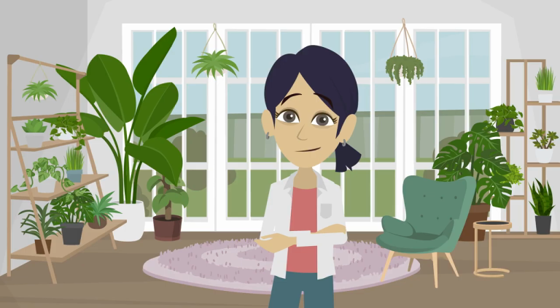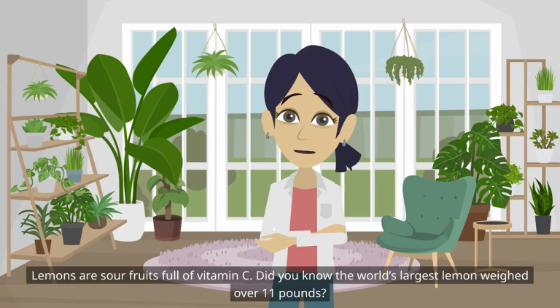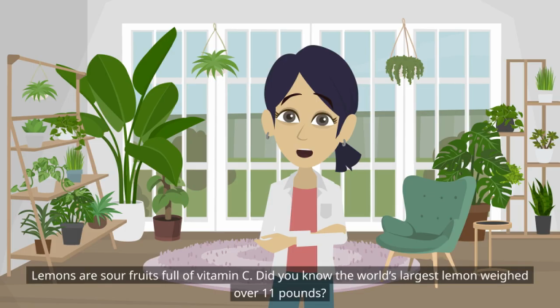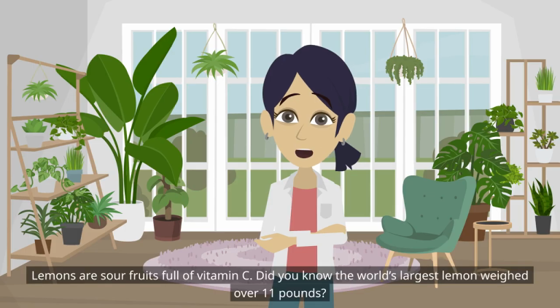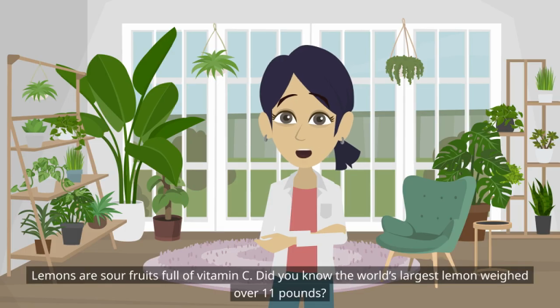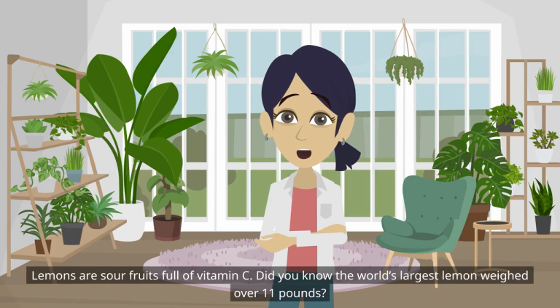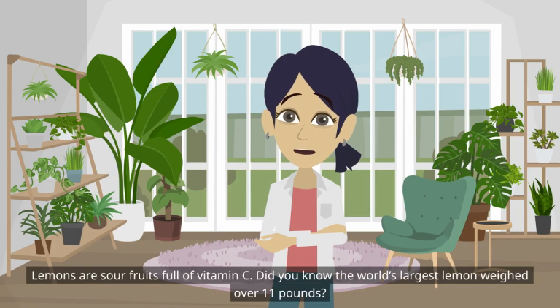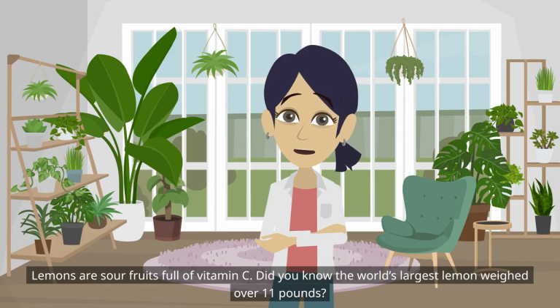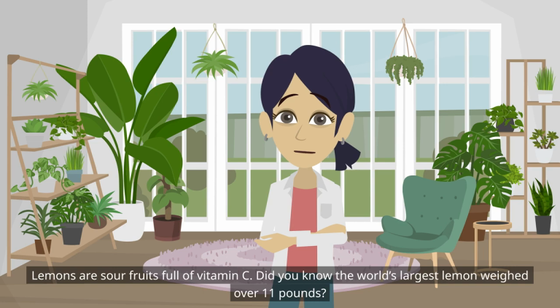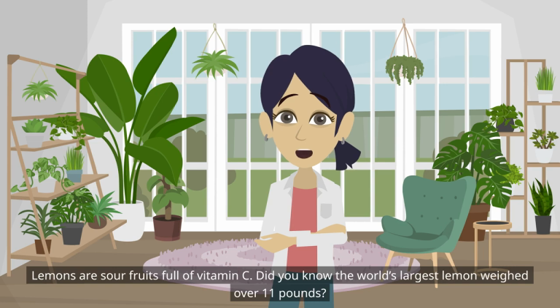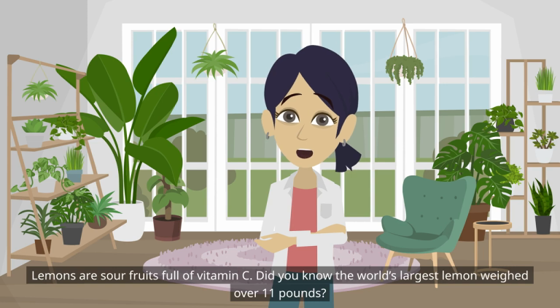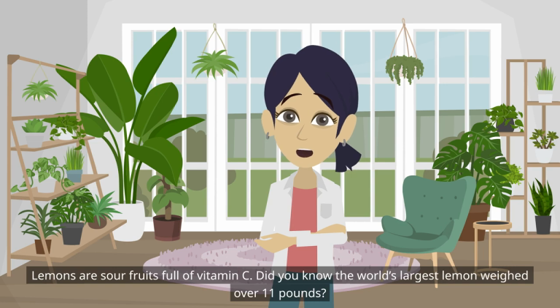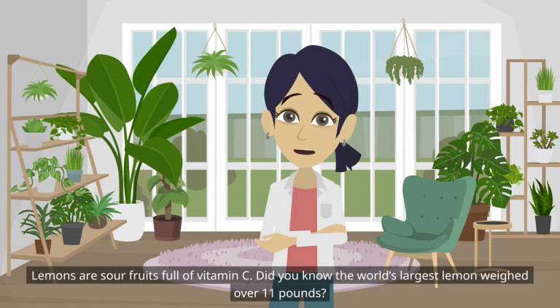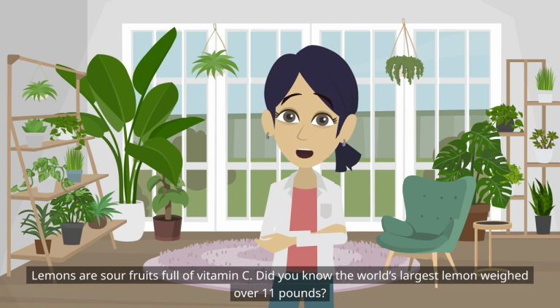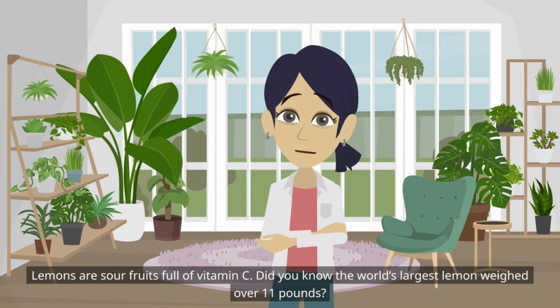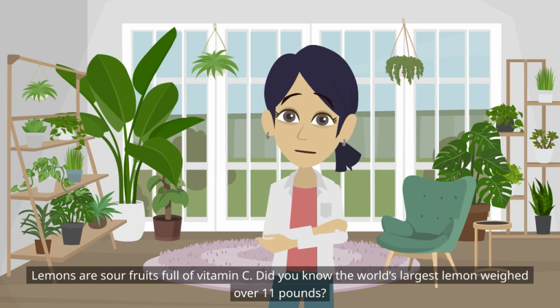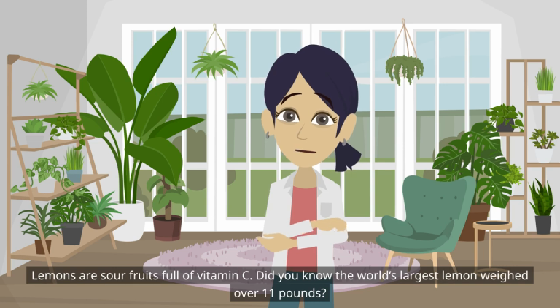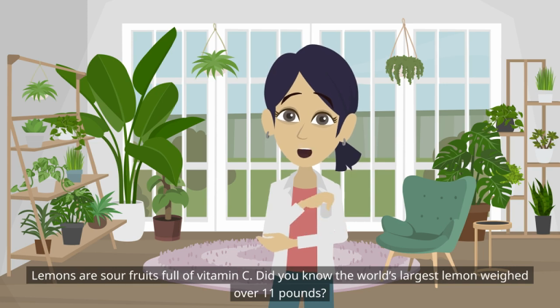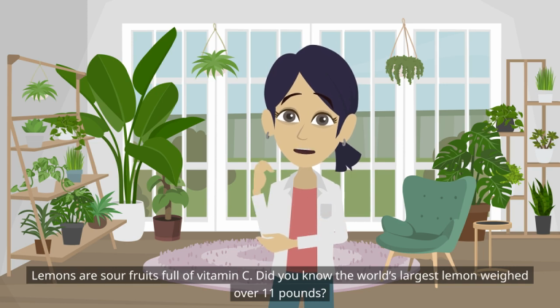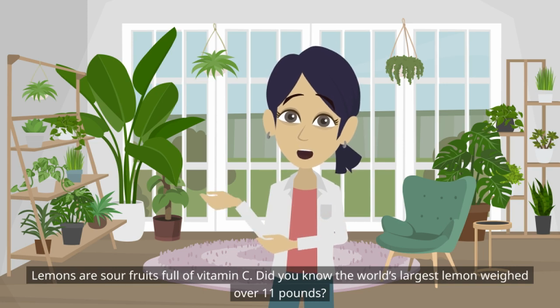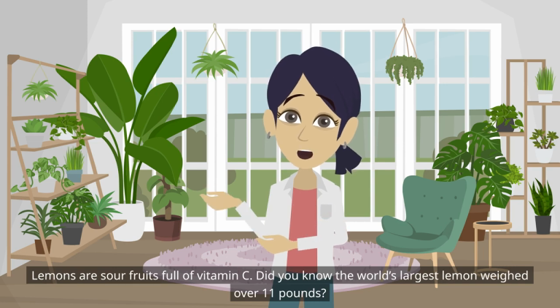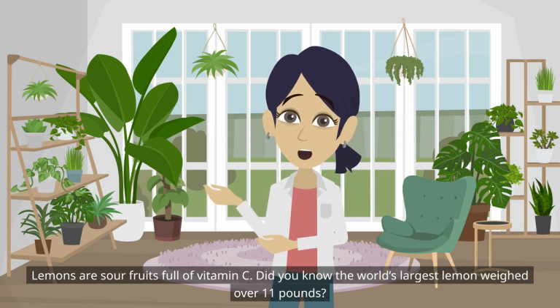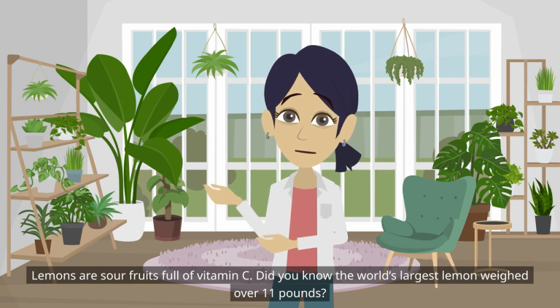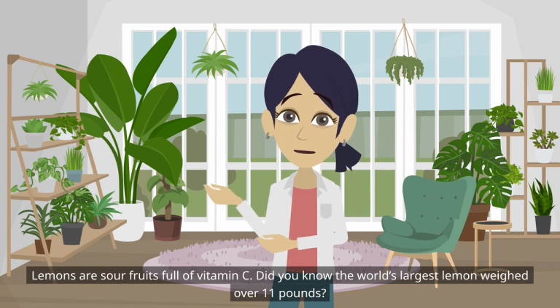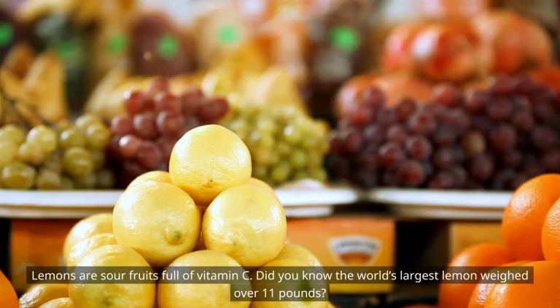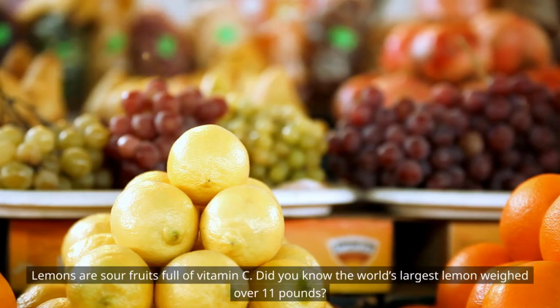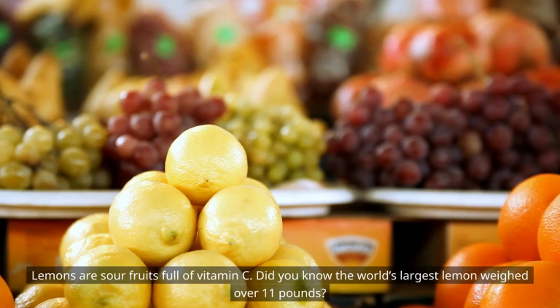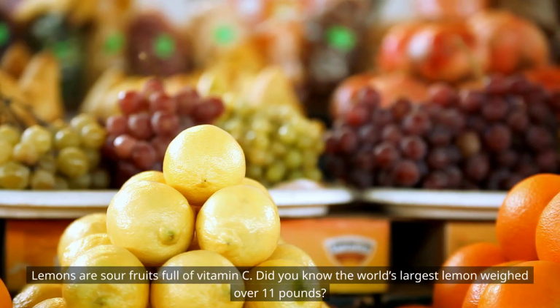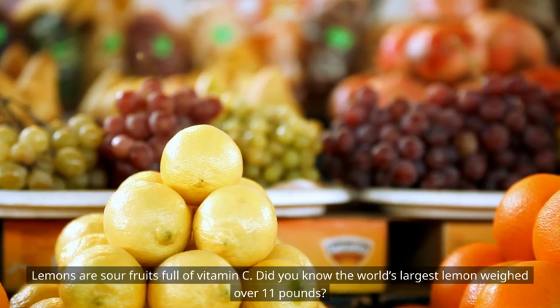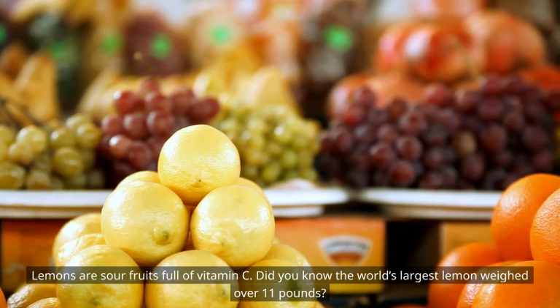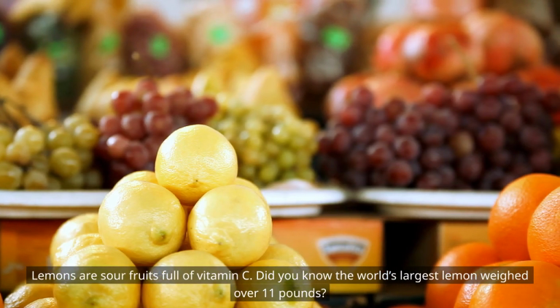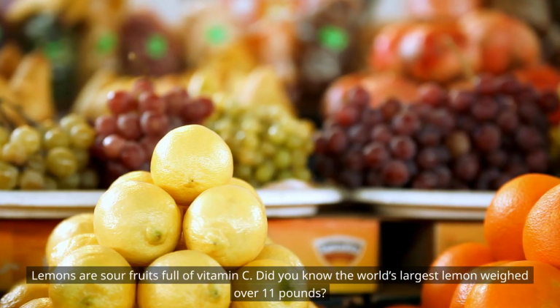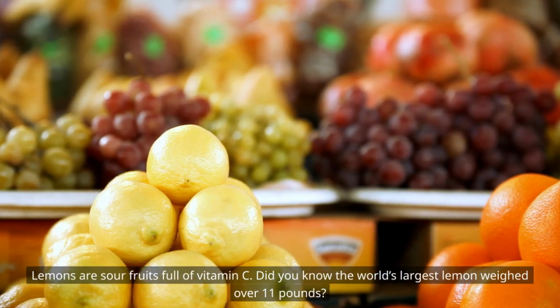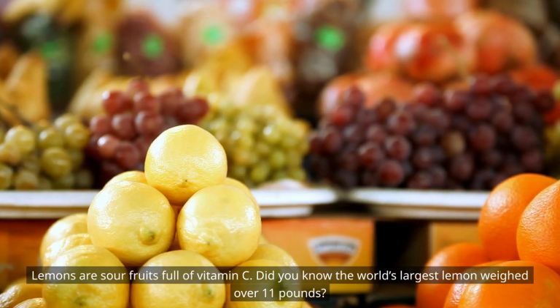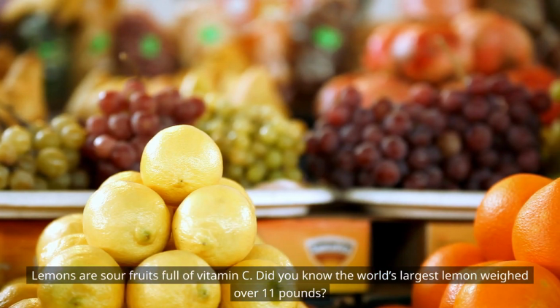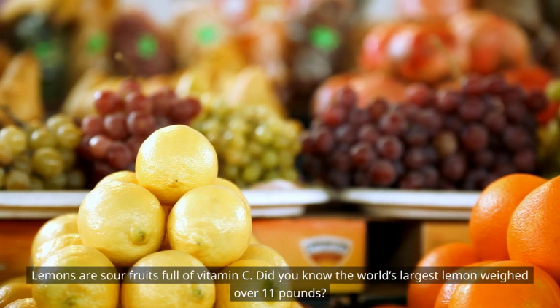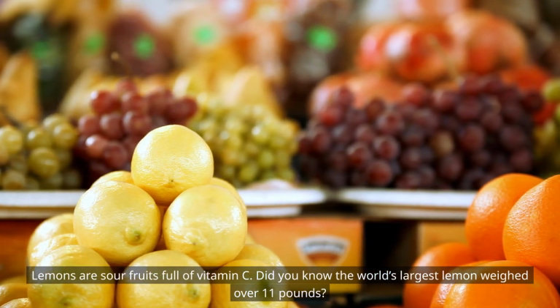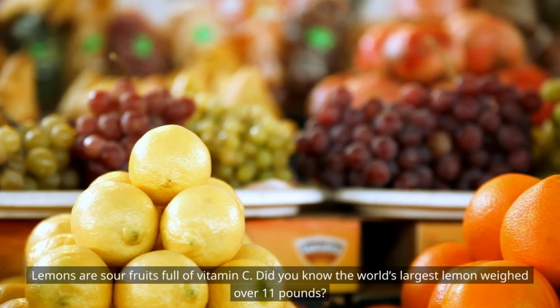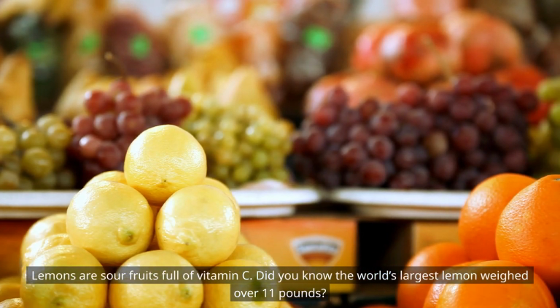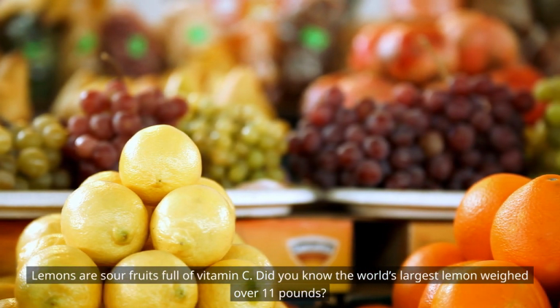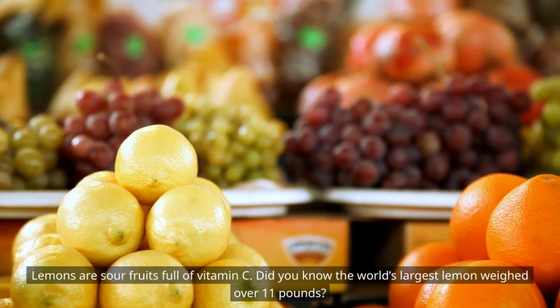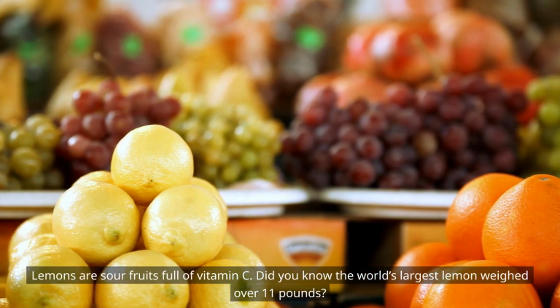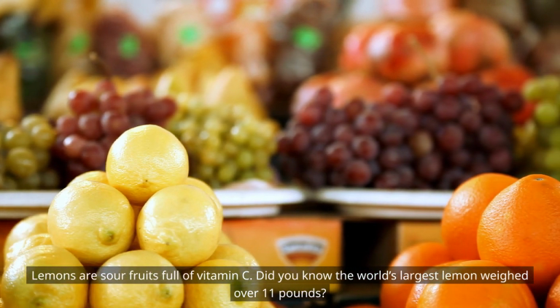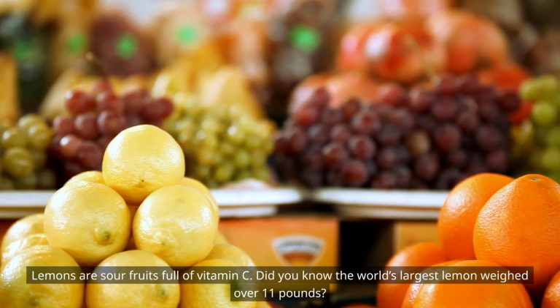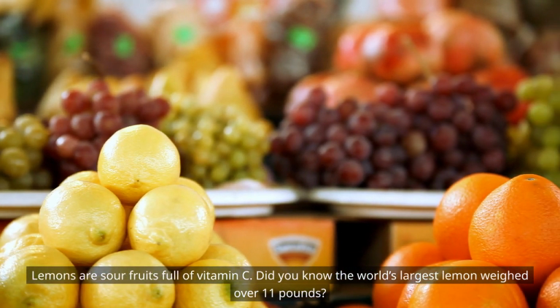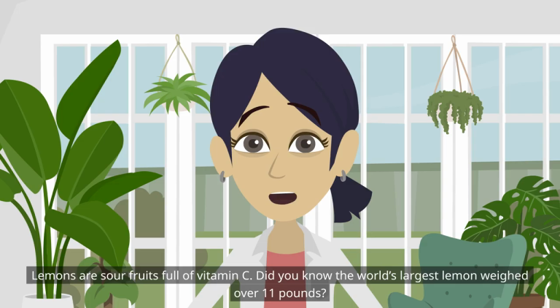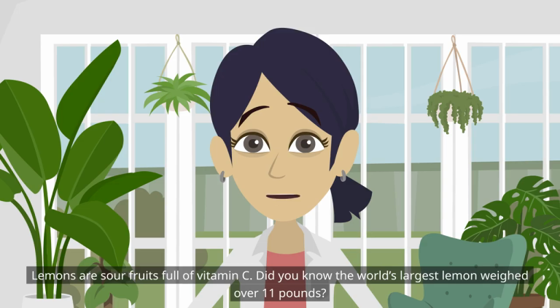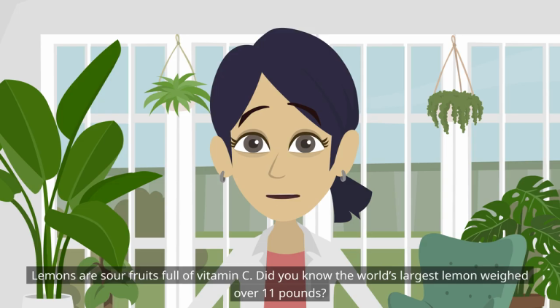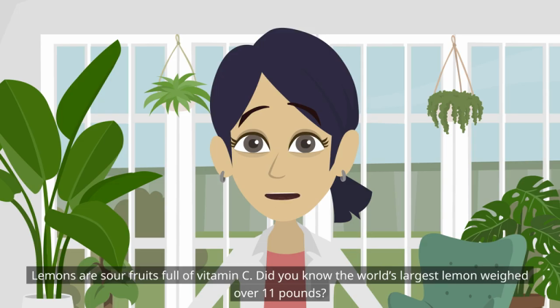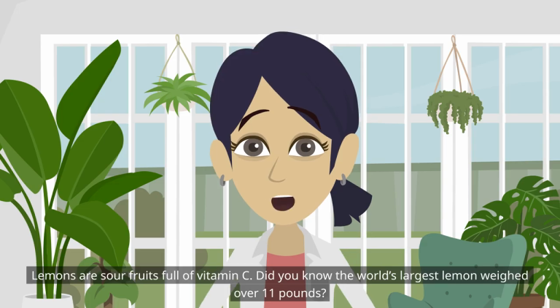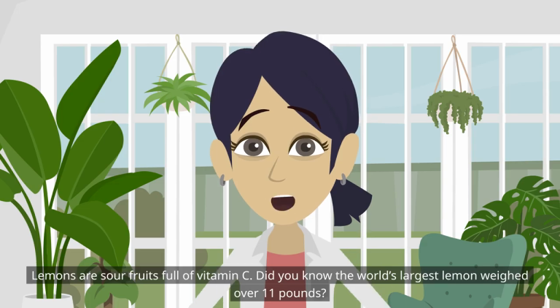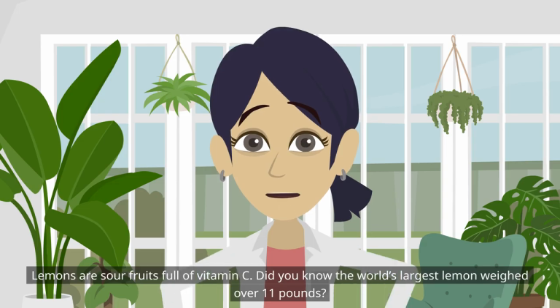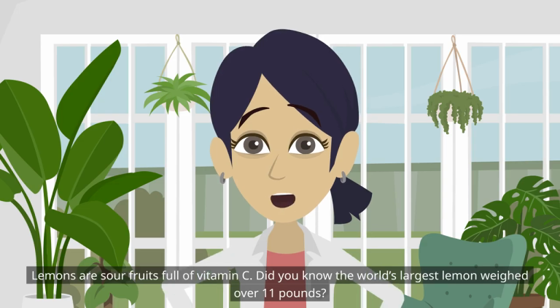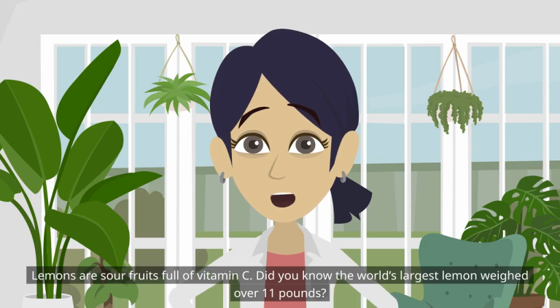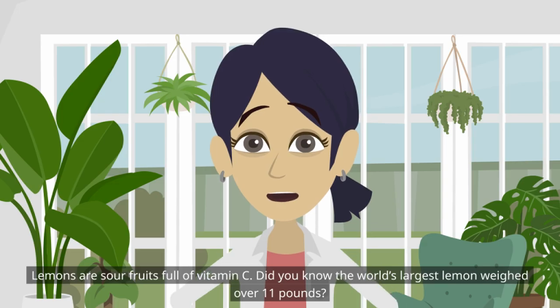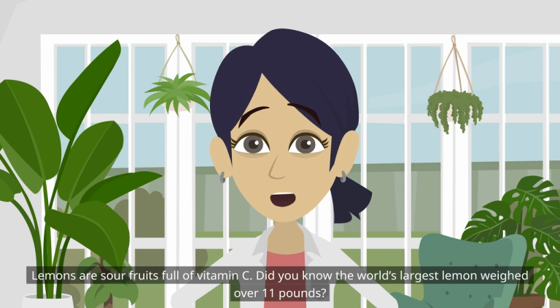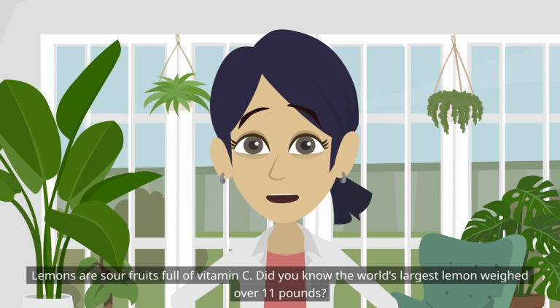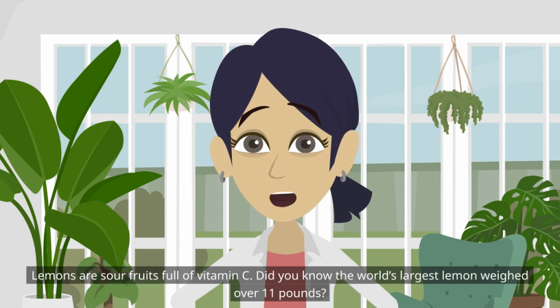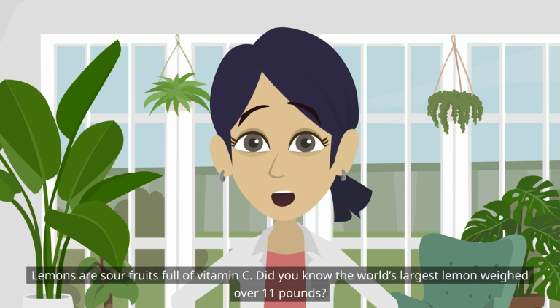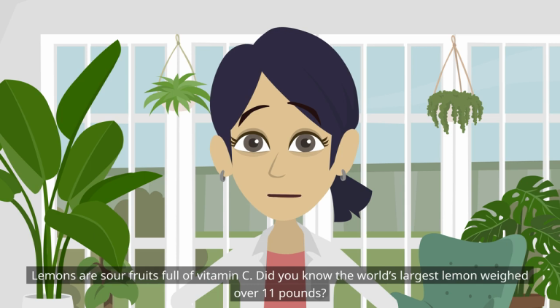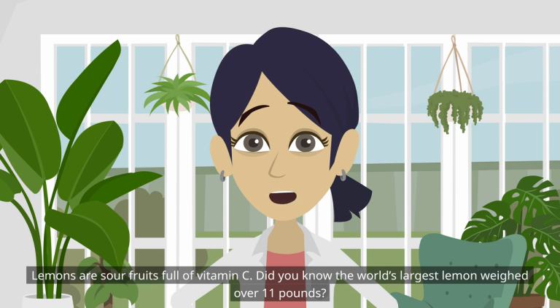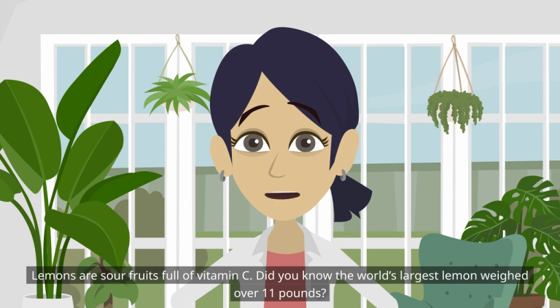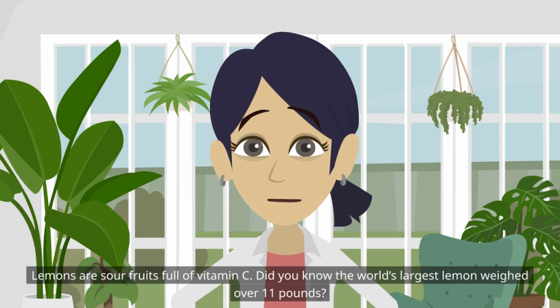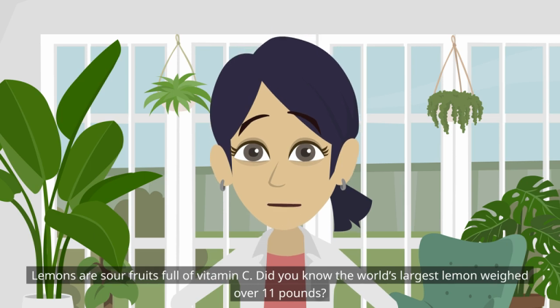Lemons are sour fruits full of vitamin C. Did you know the world's largest lemon weighed over 11 pounds?